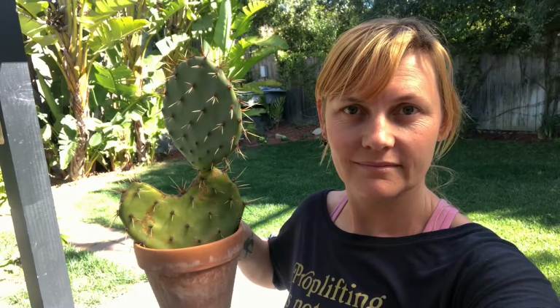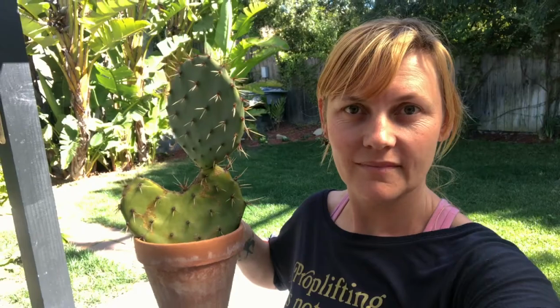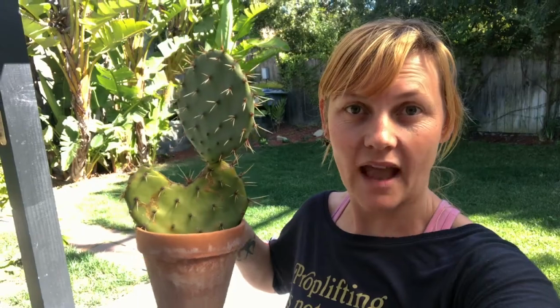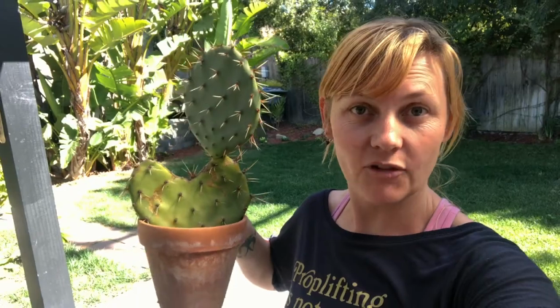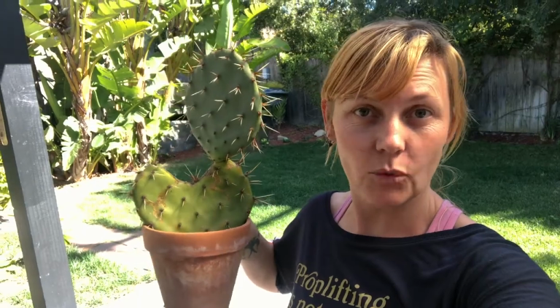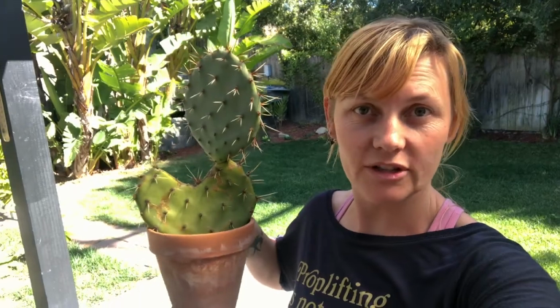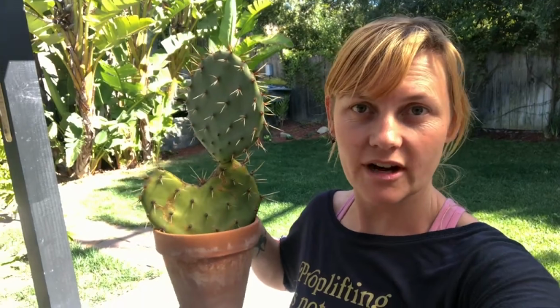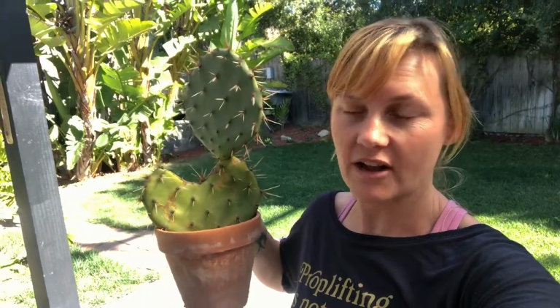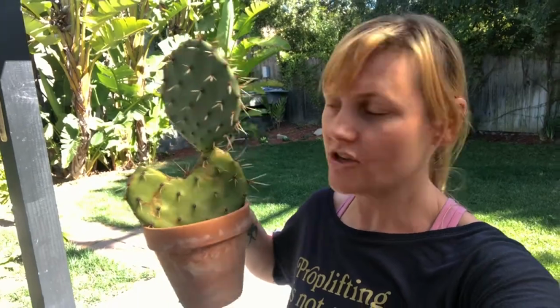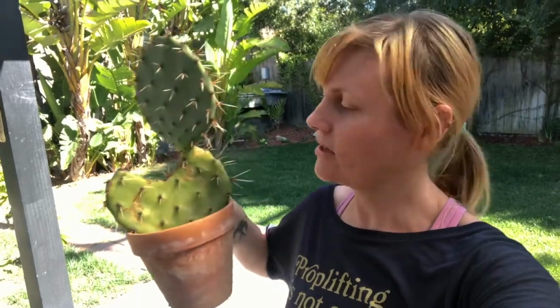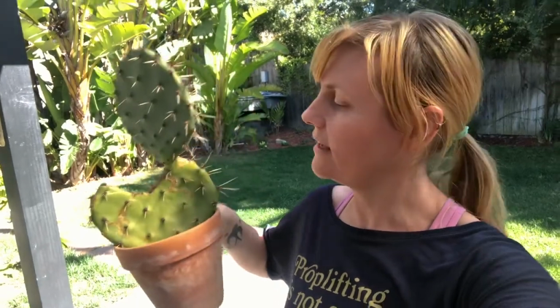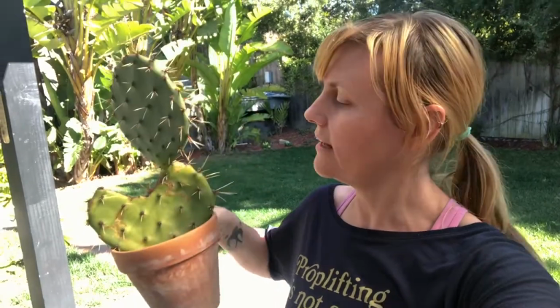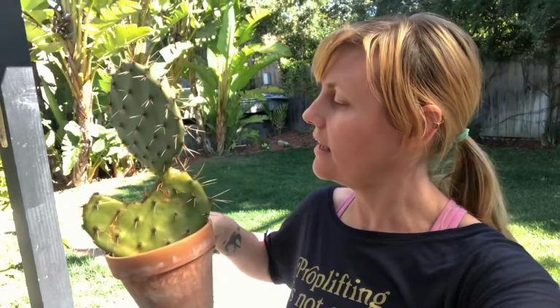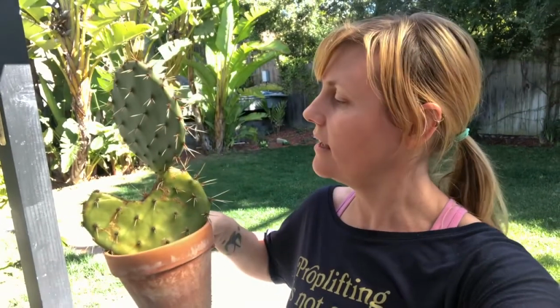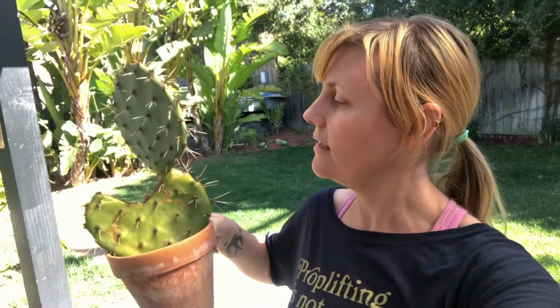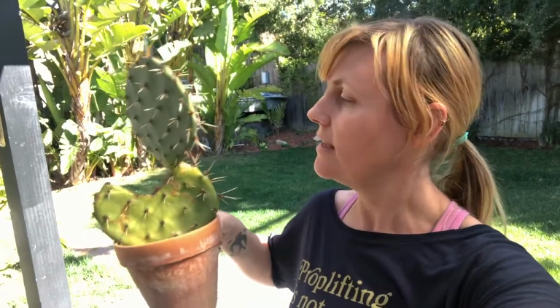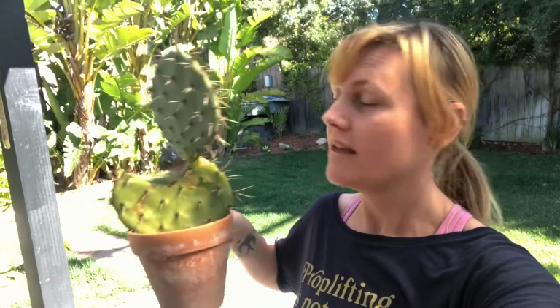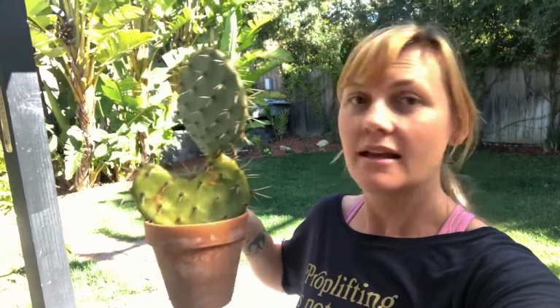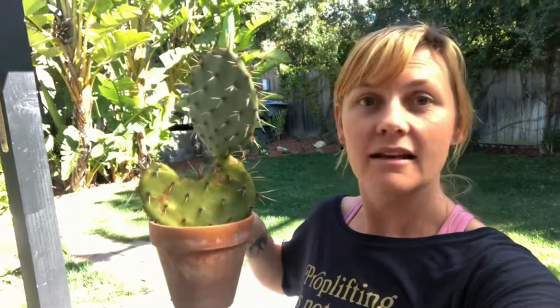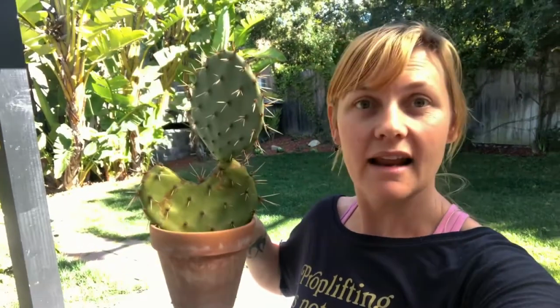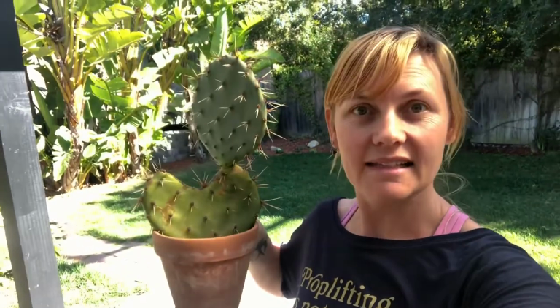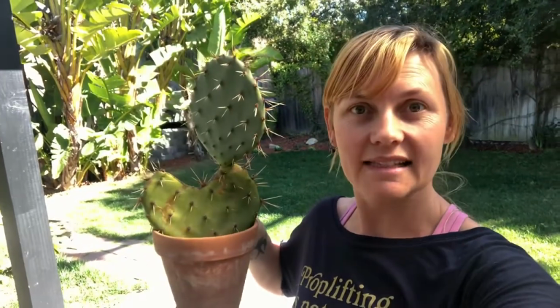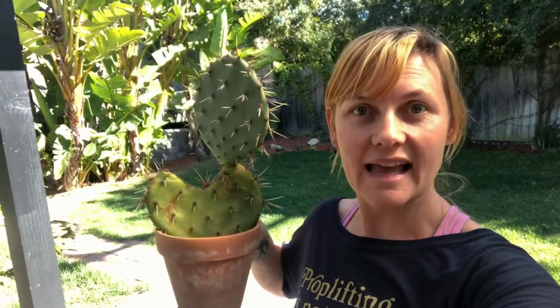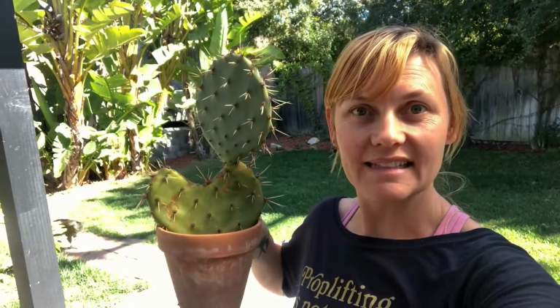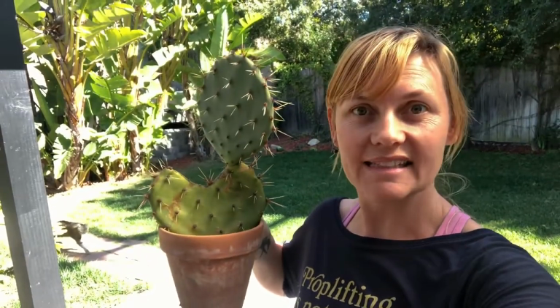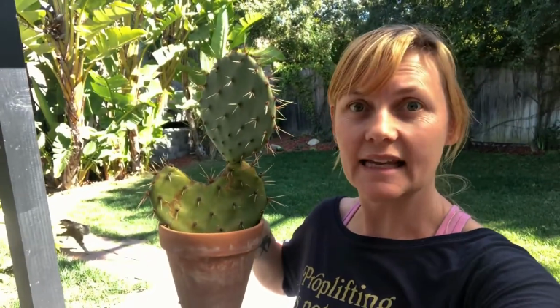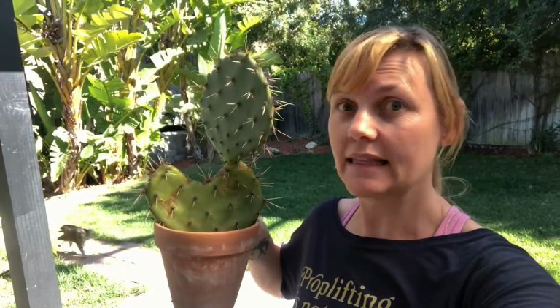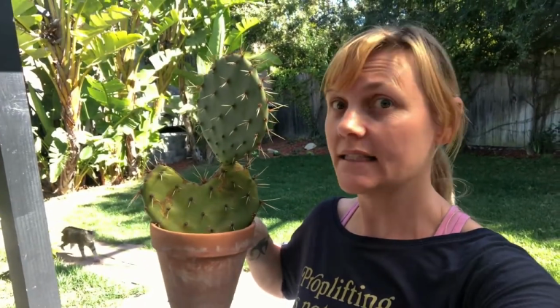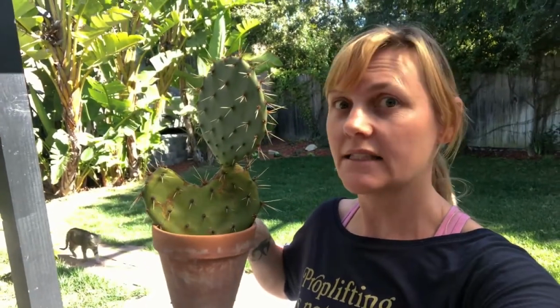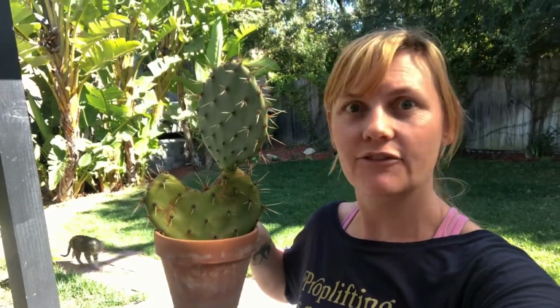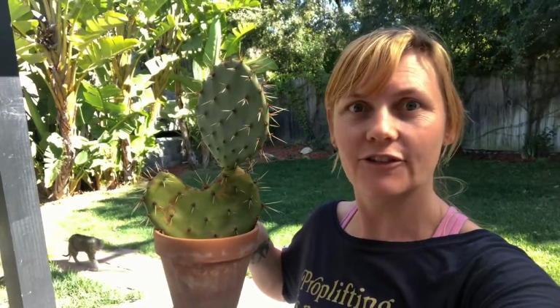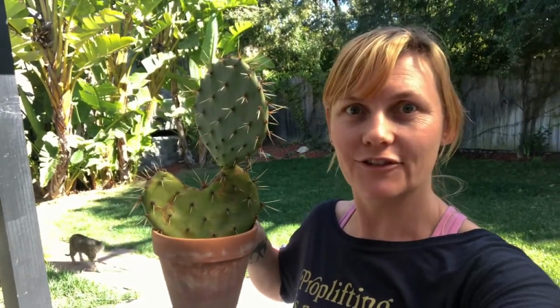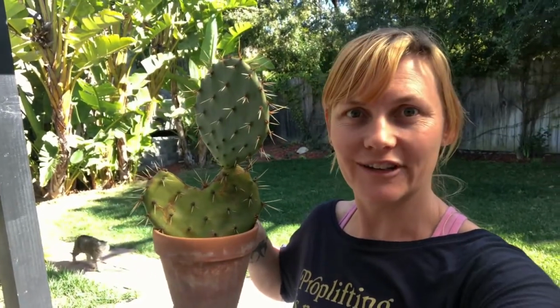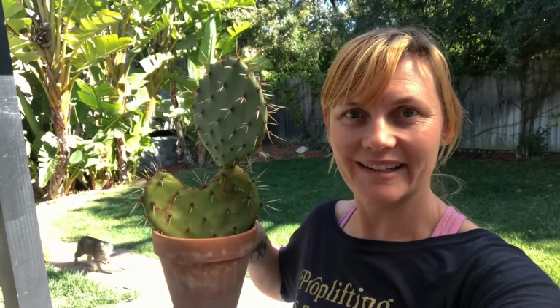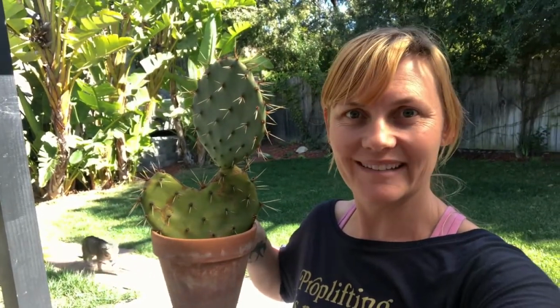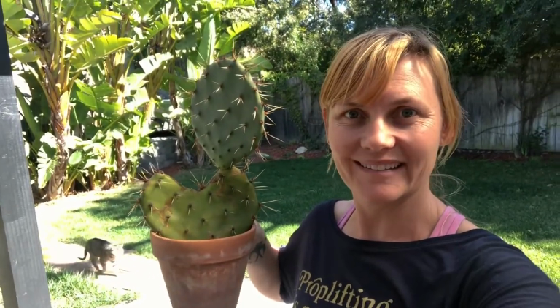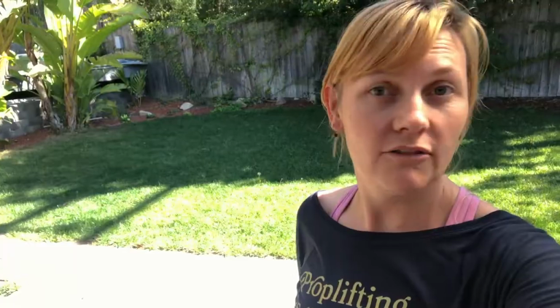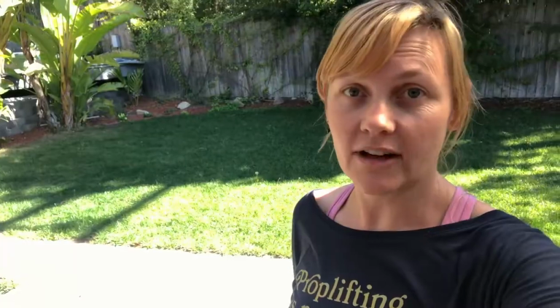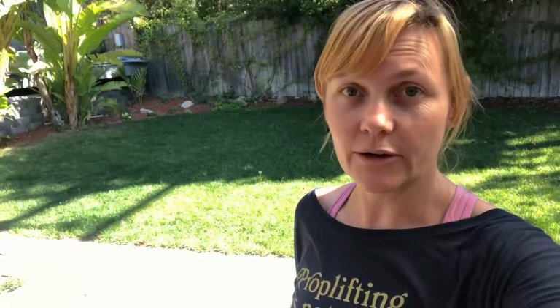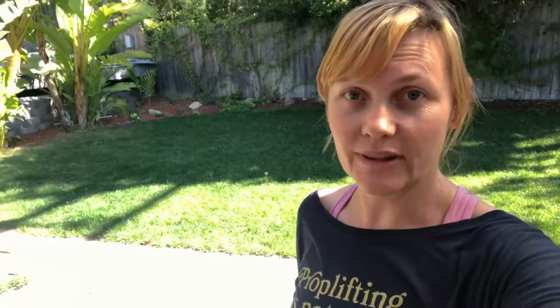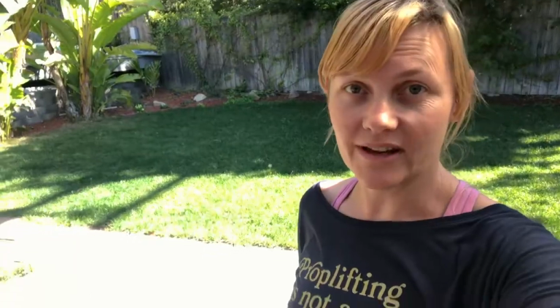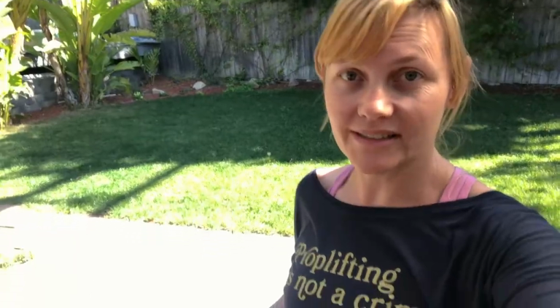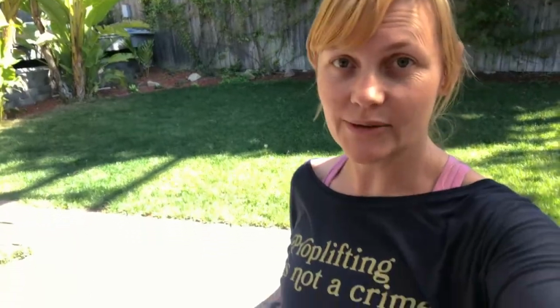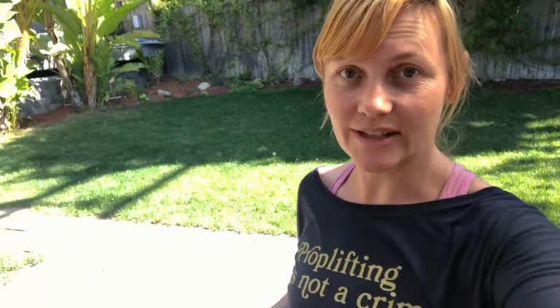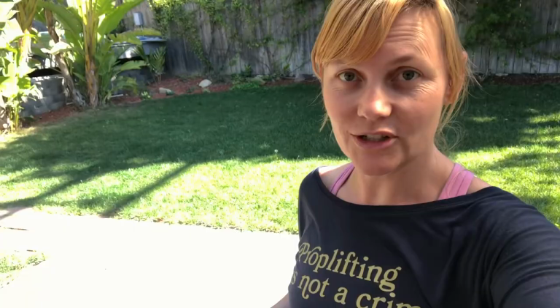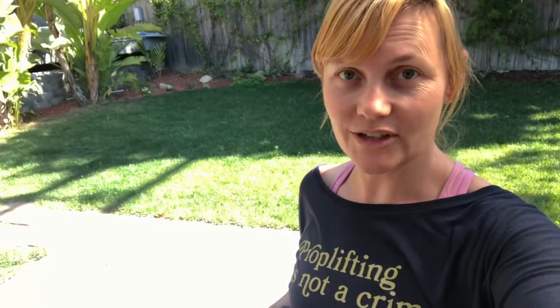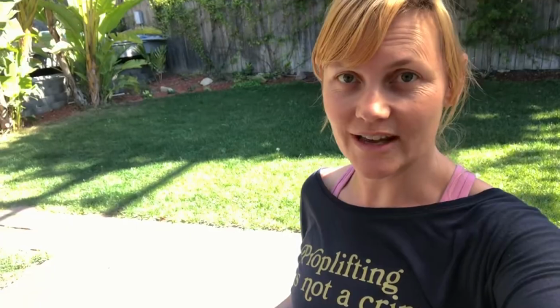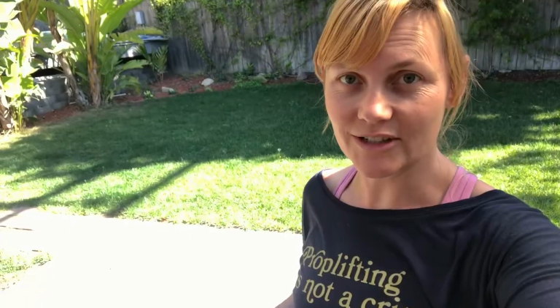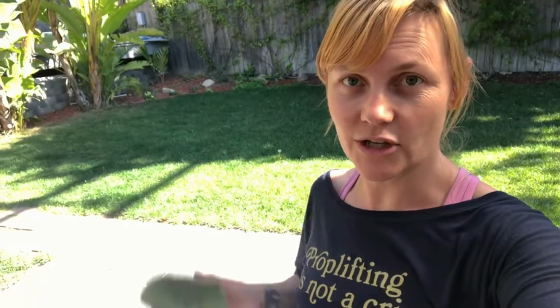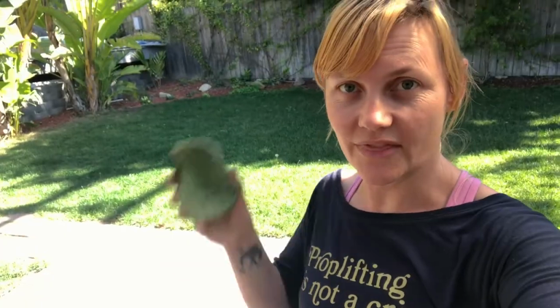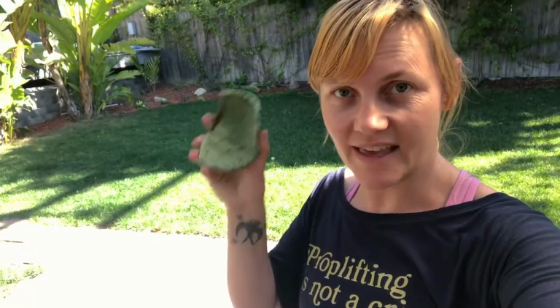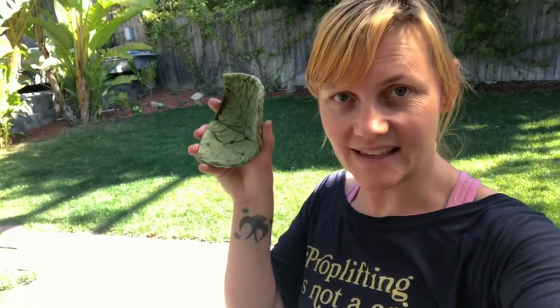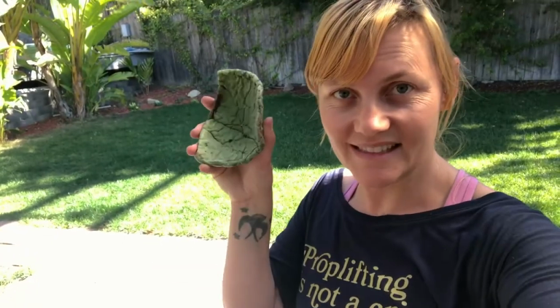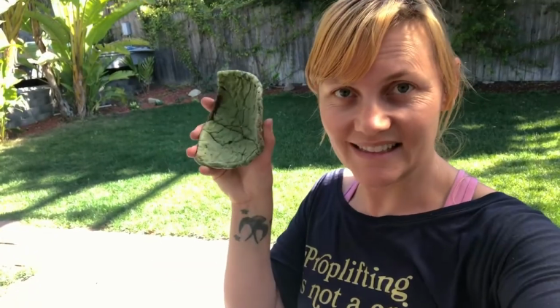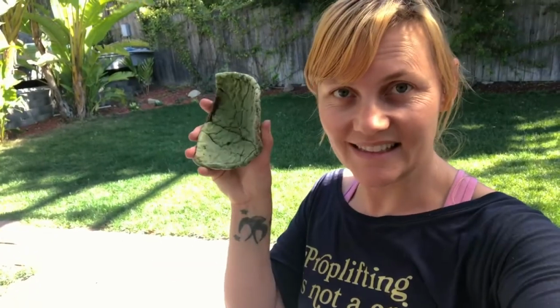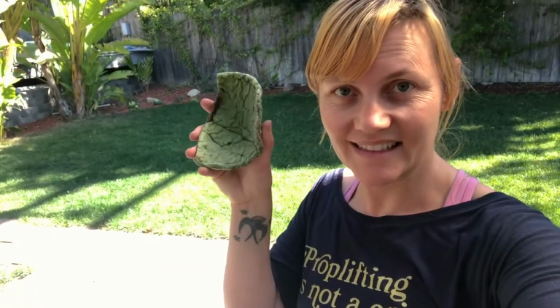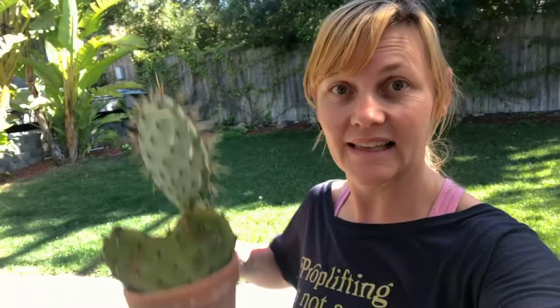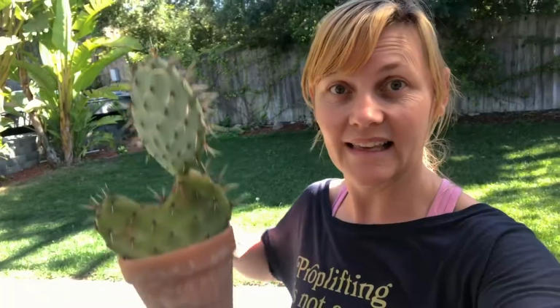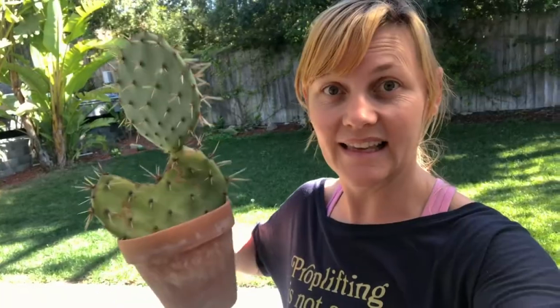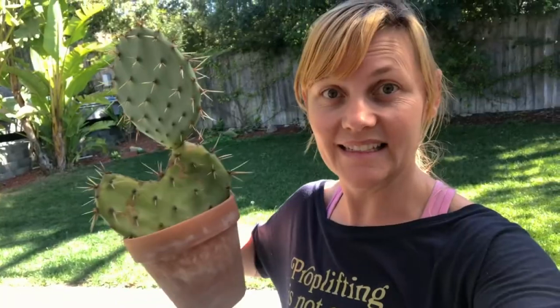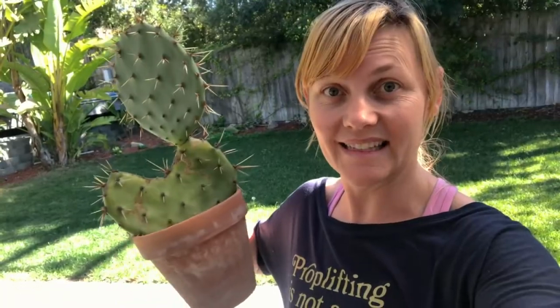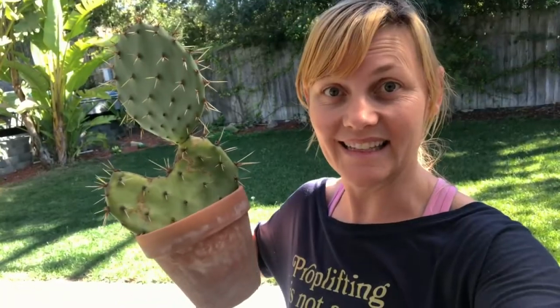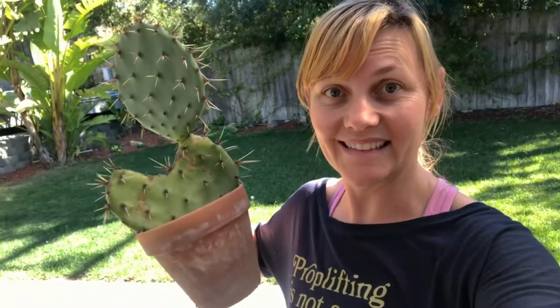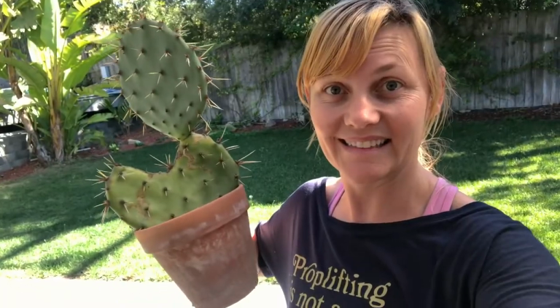Ever wonder how you could get a nice cactus like this for free? Follow along so I can show you how to turn this into this.